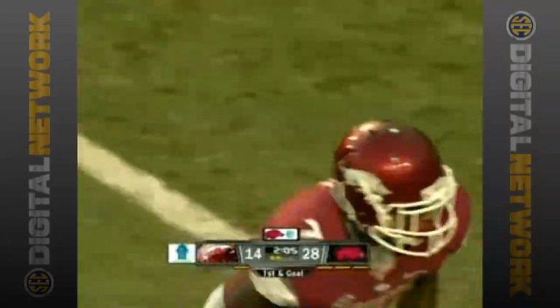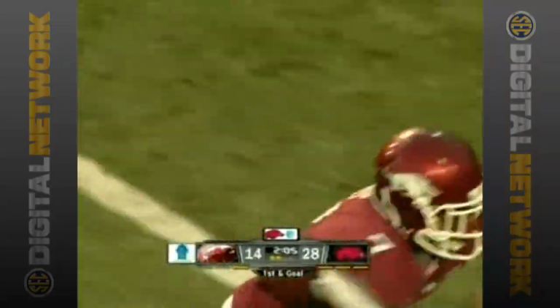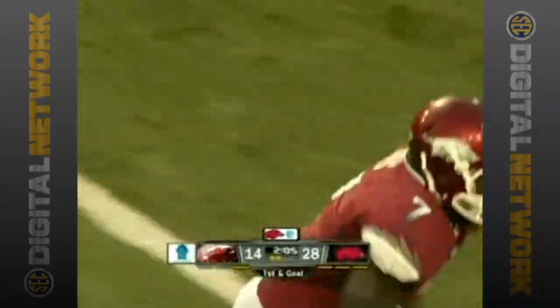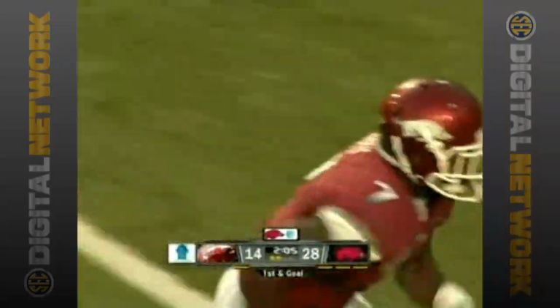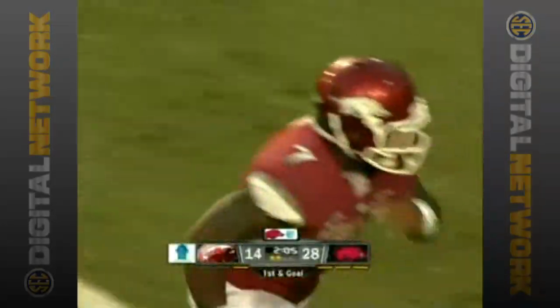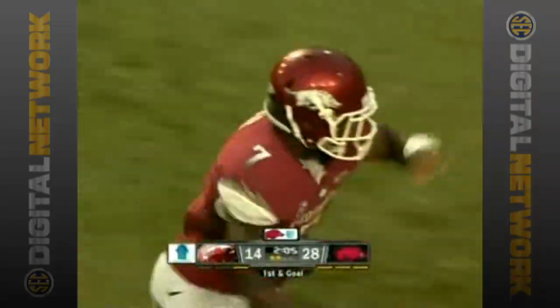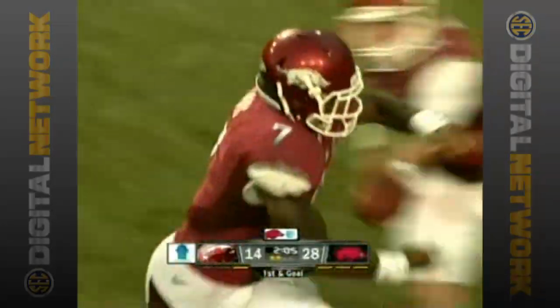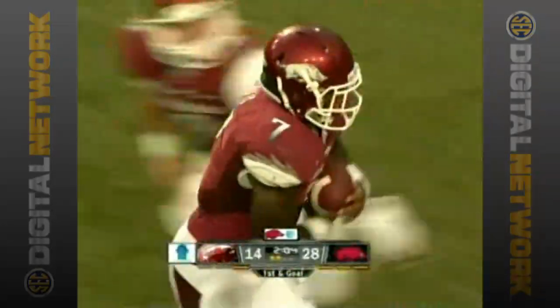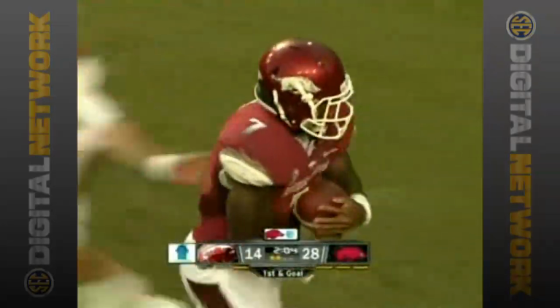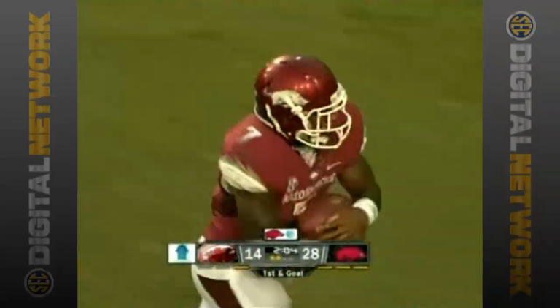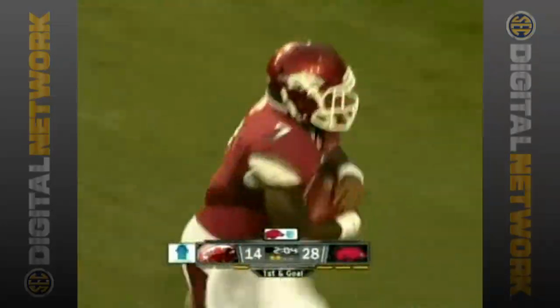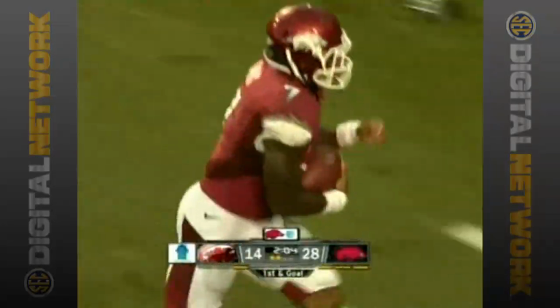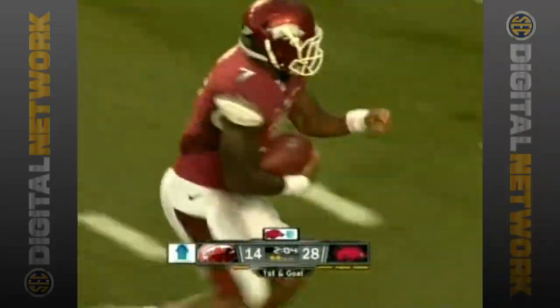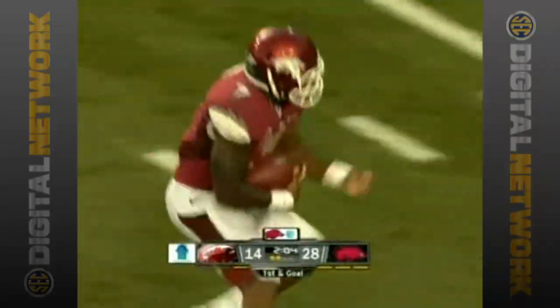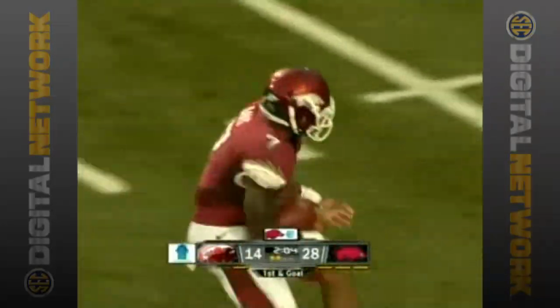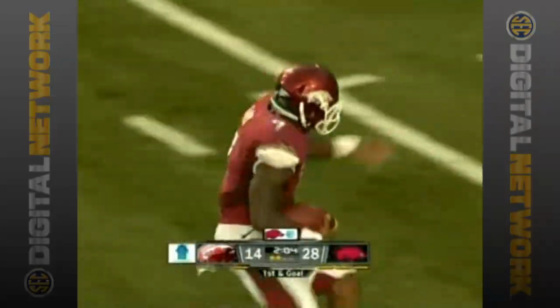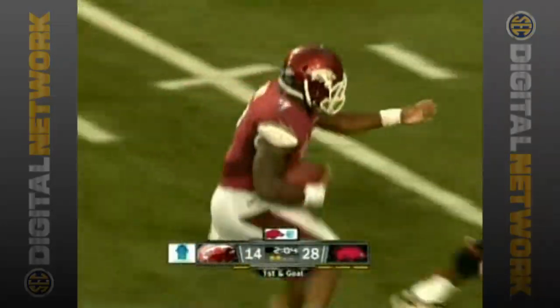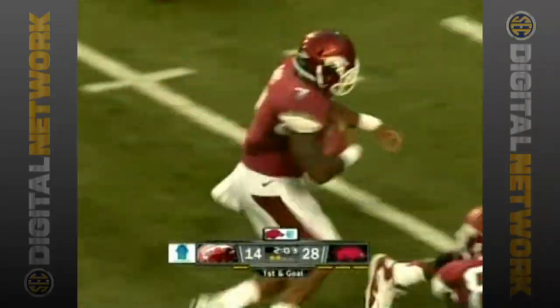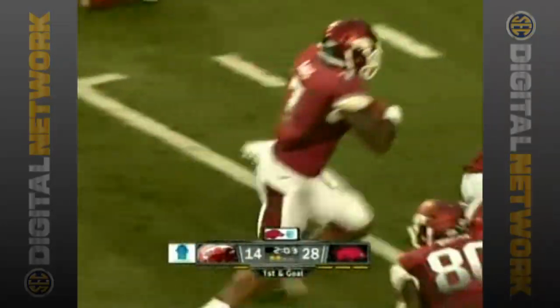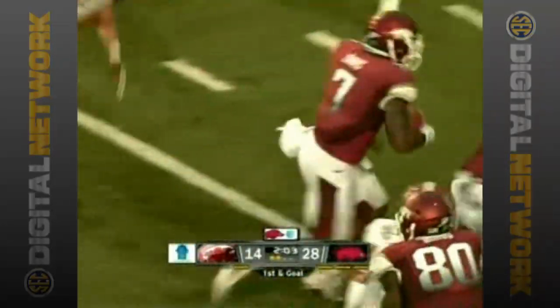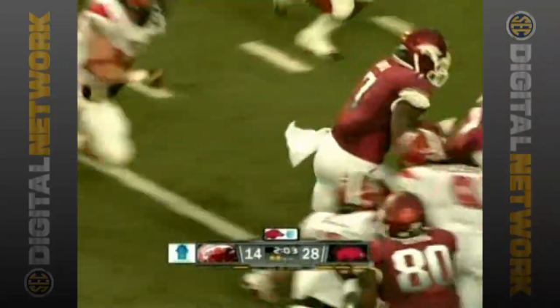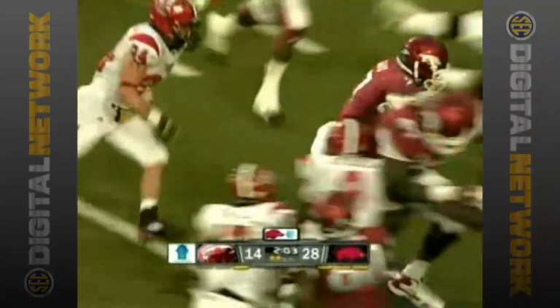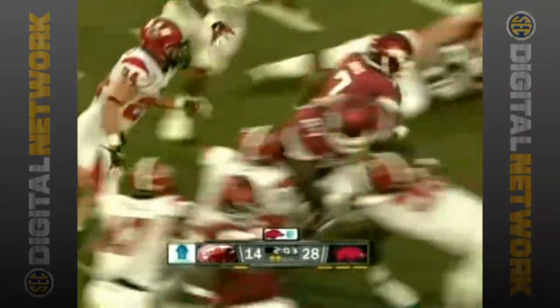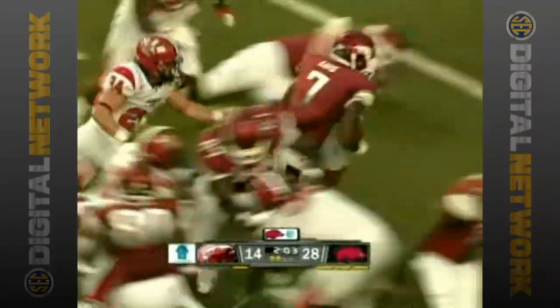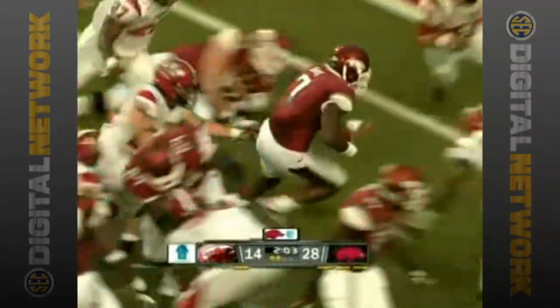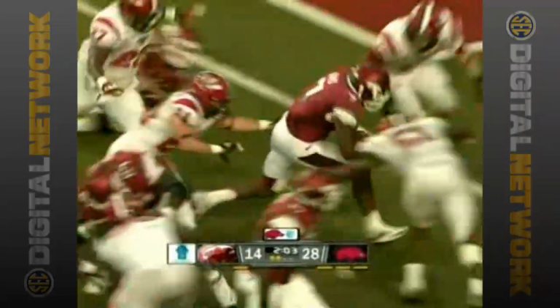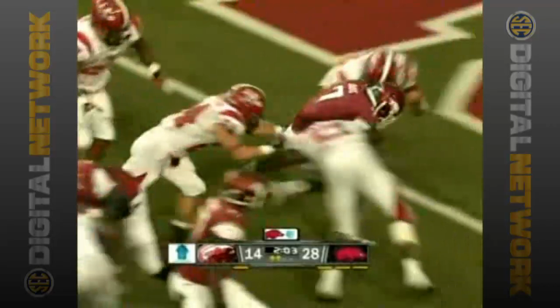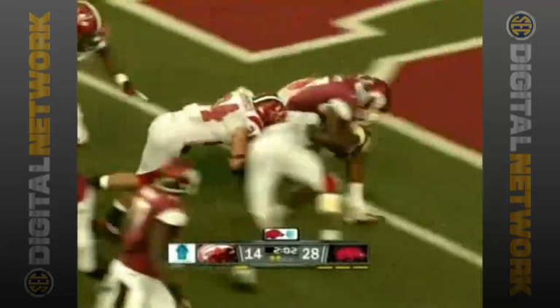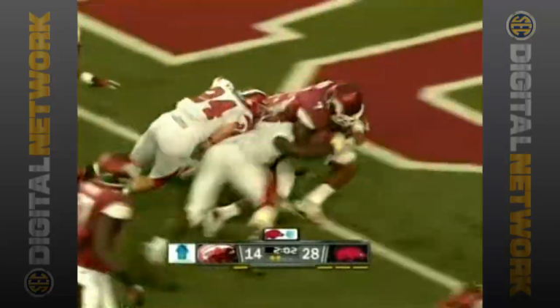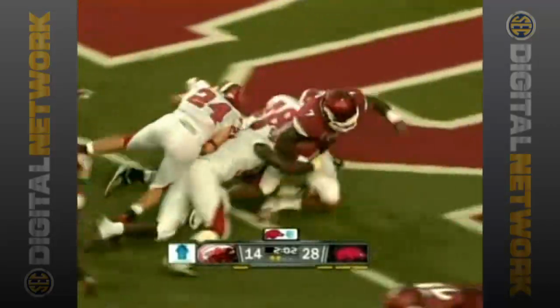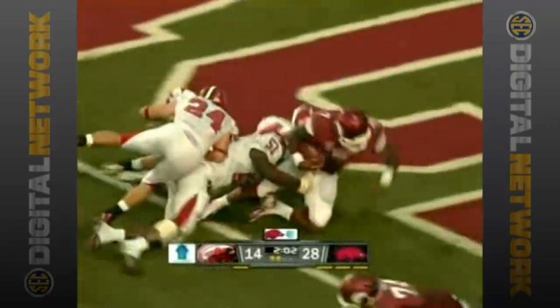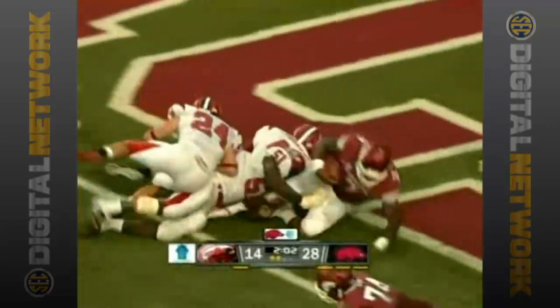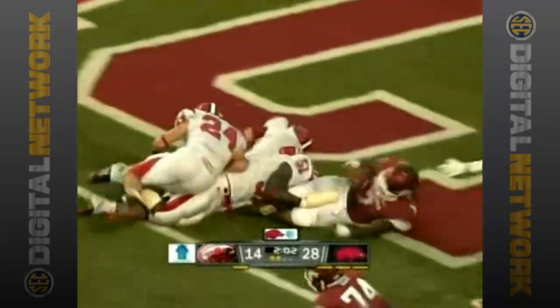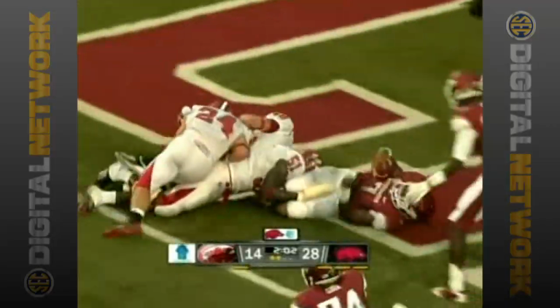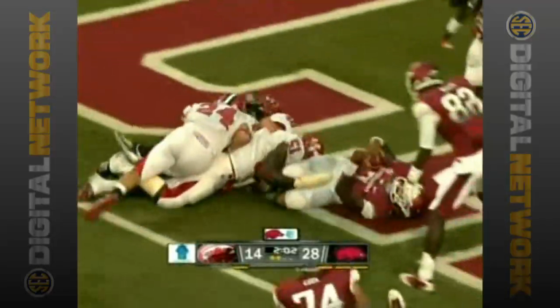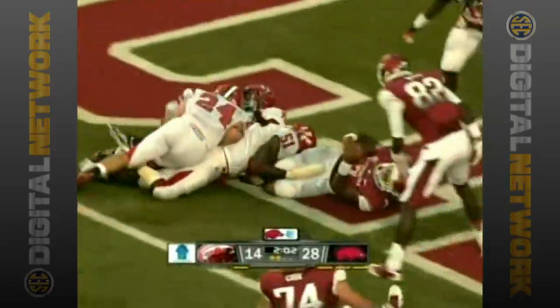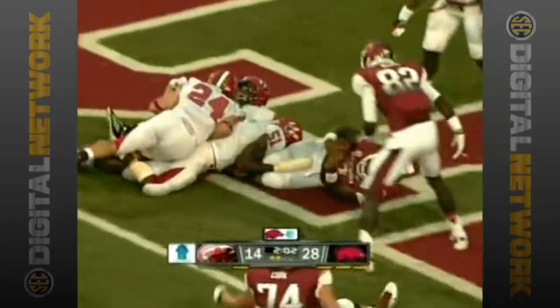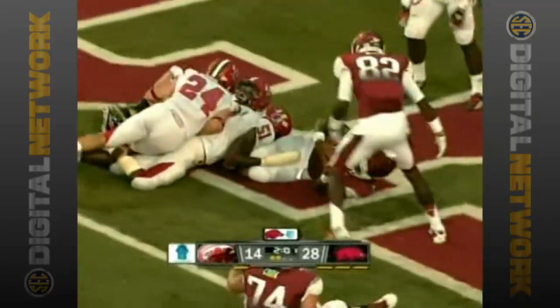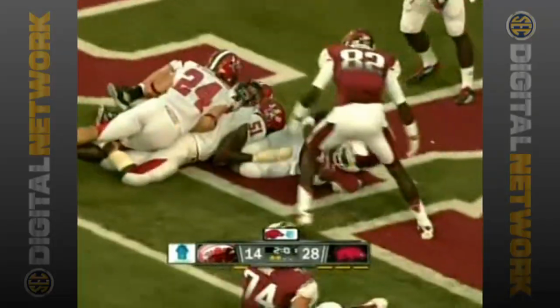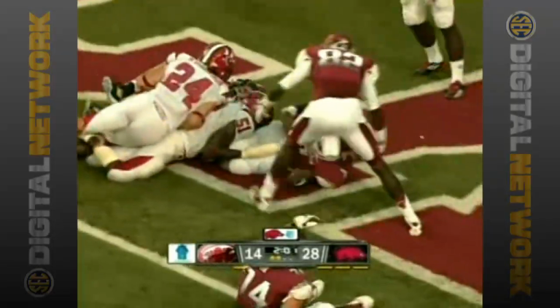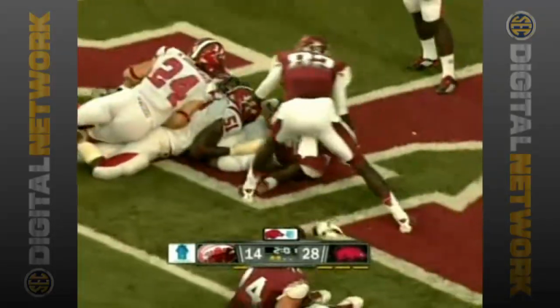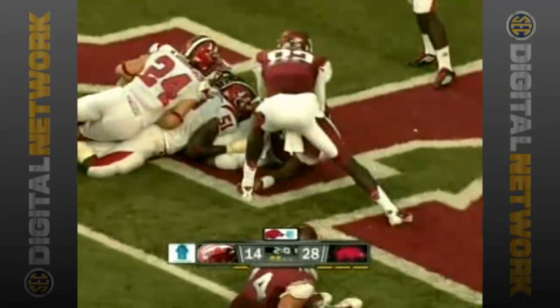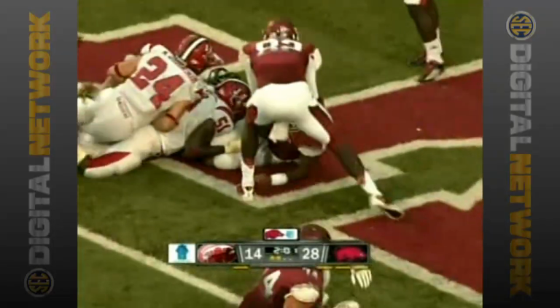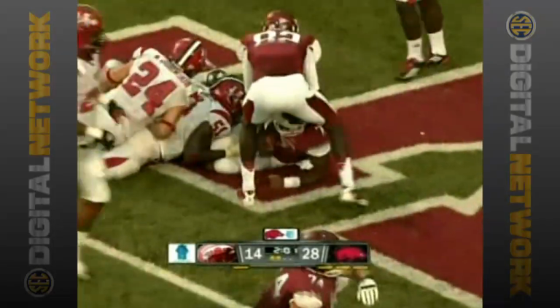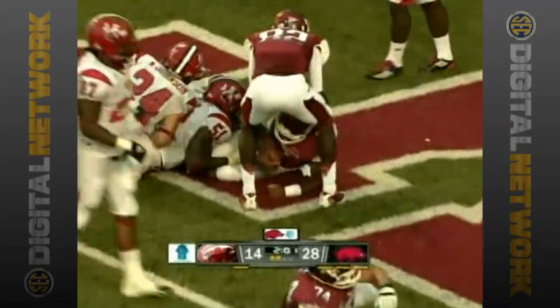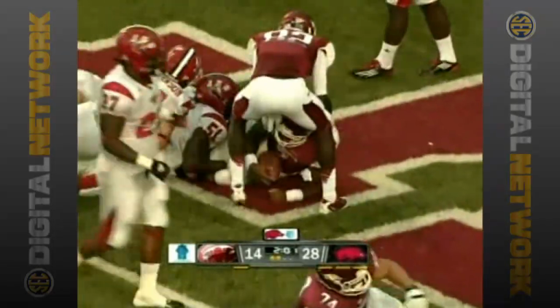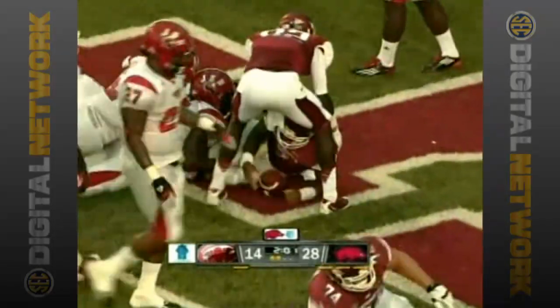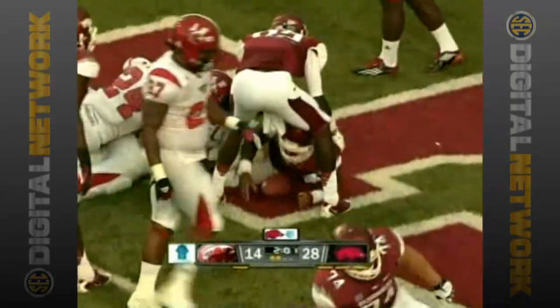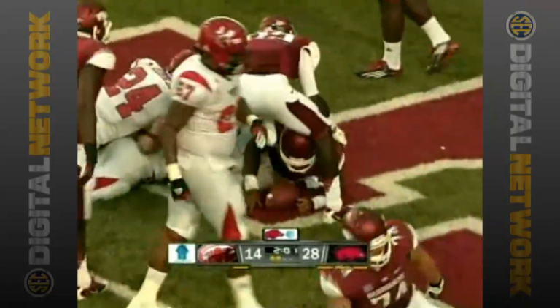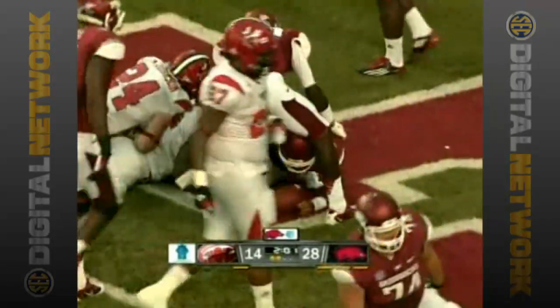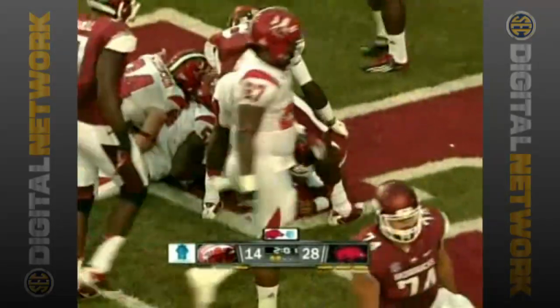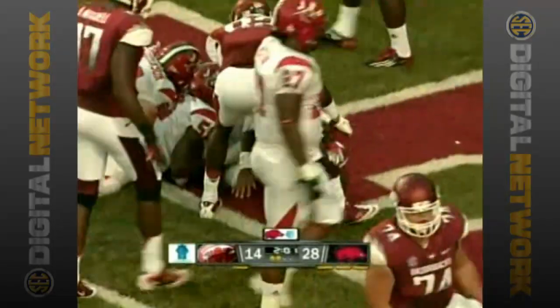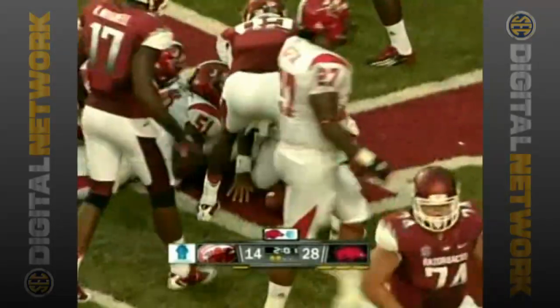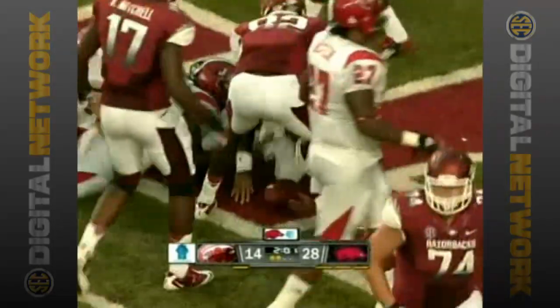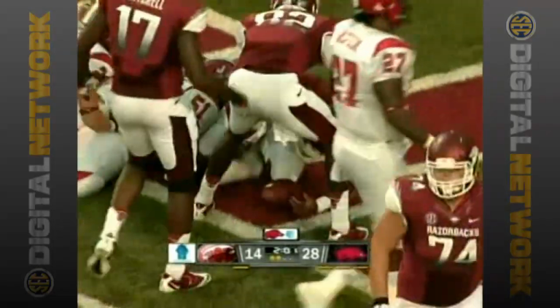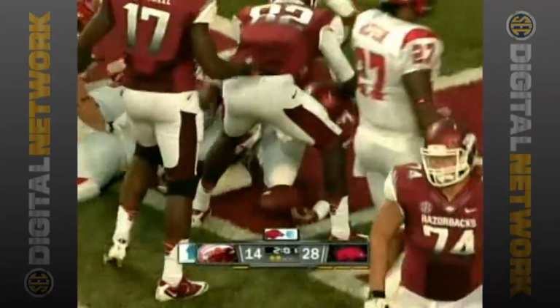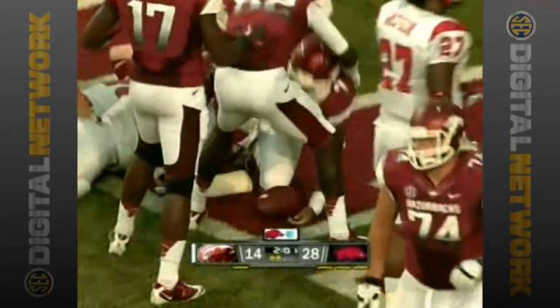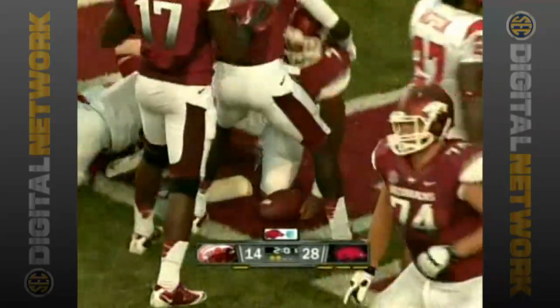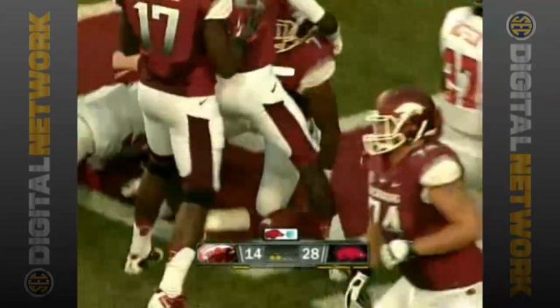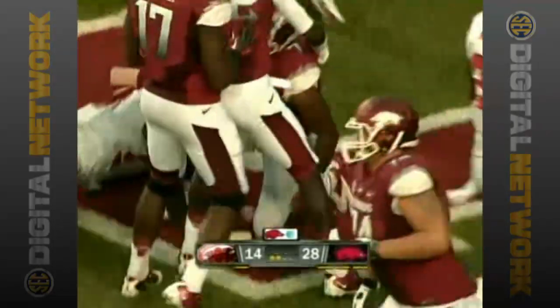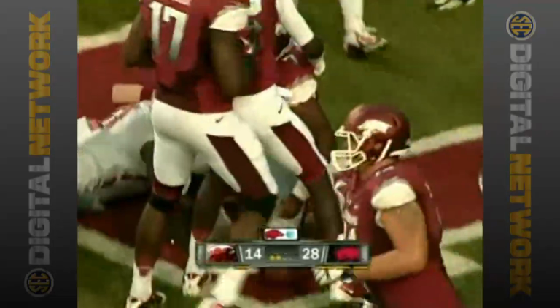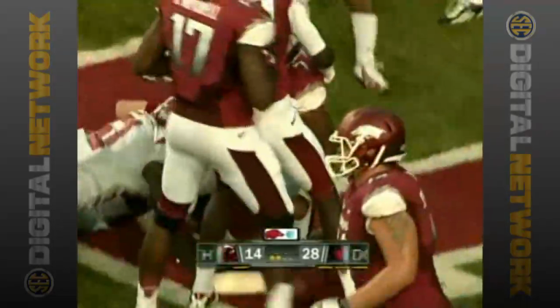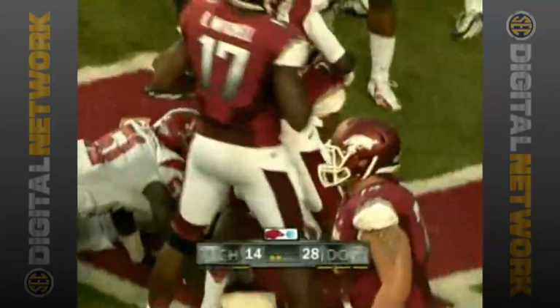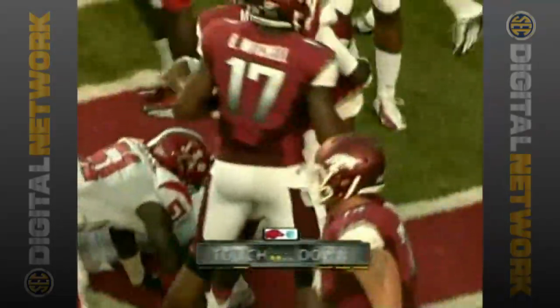First and goal. Here's Wilson handing off to Davis again. Davis finds the end zone. Touchdown Arkansas.